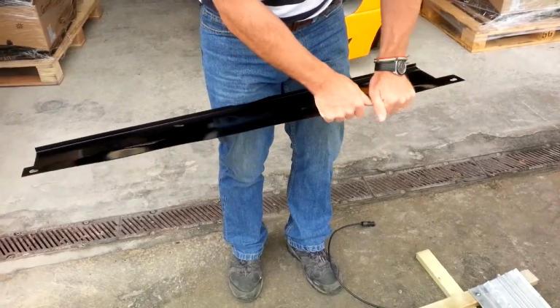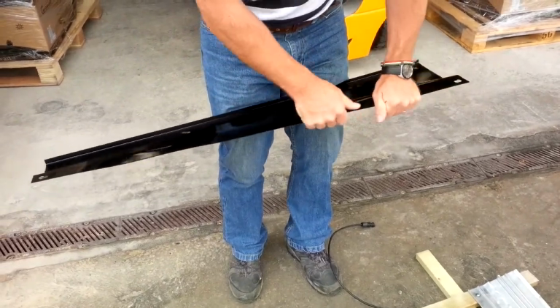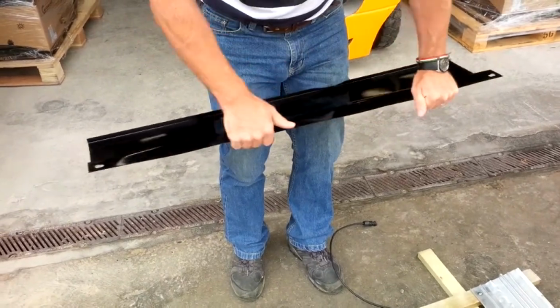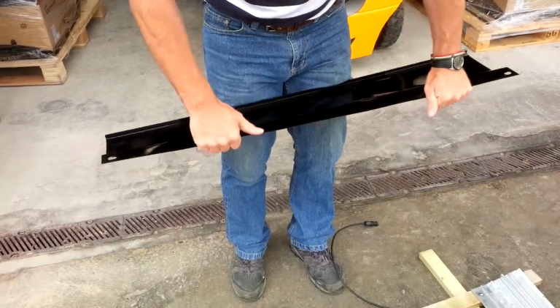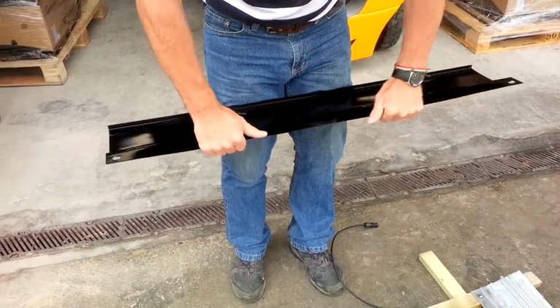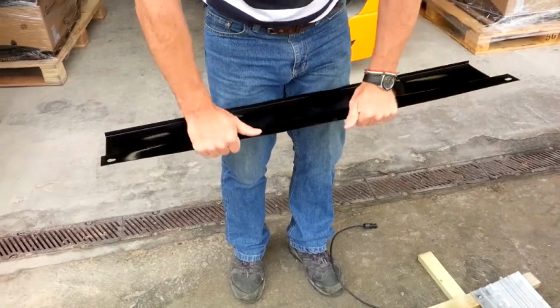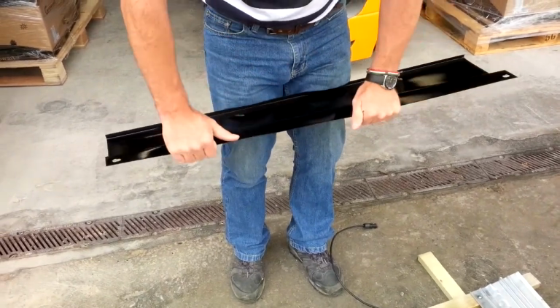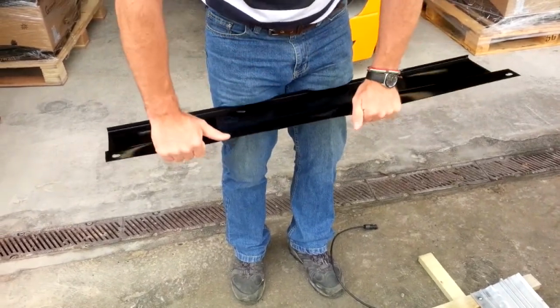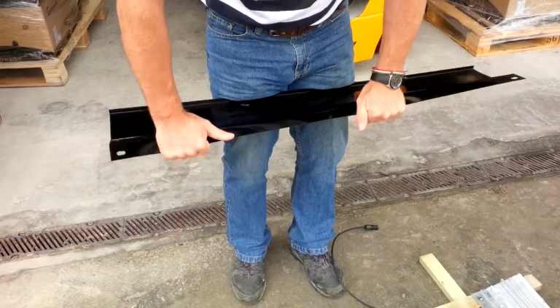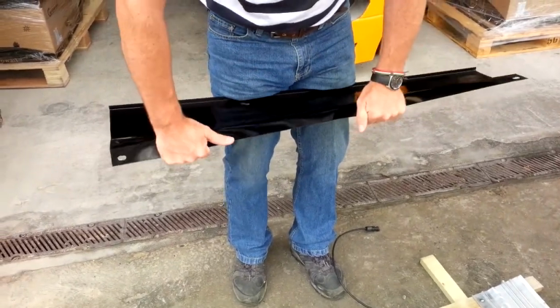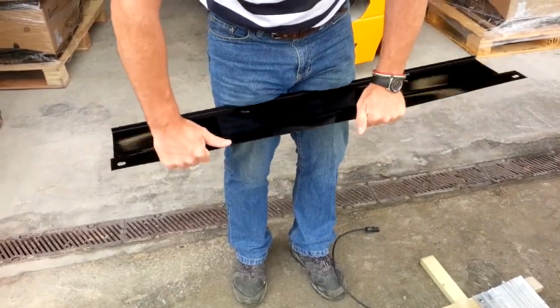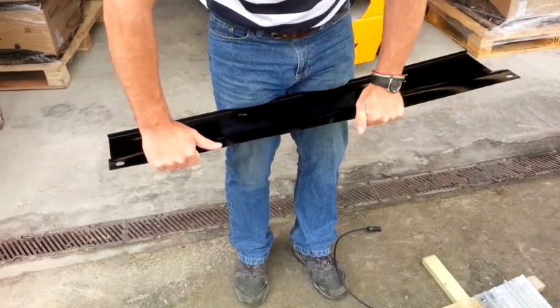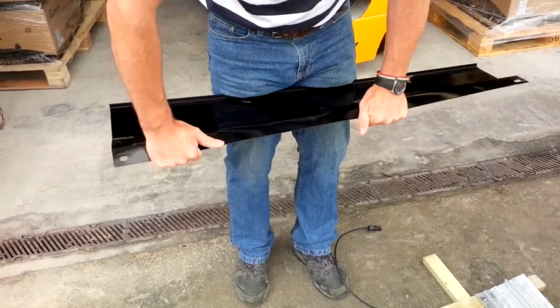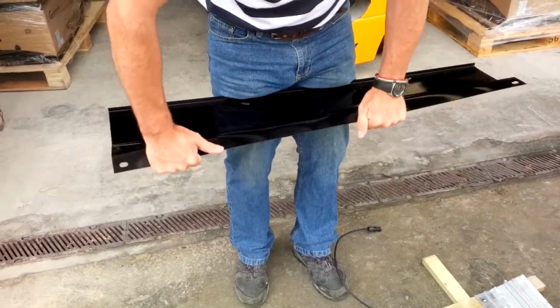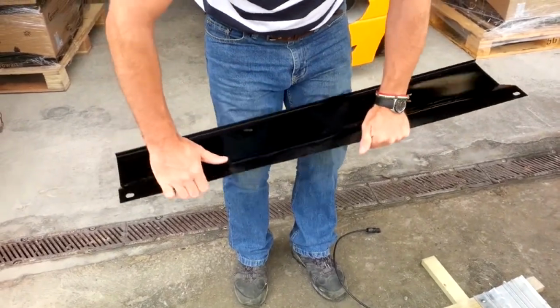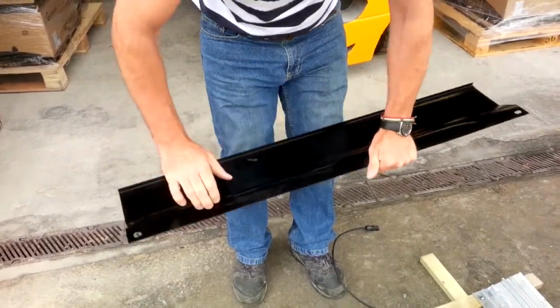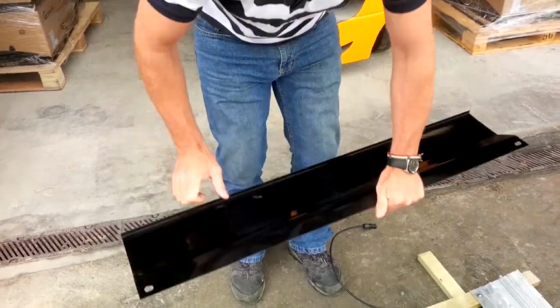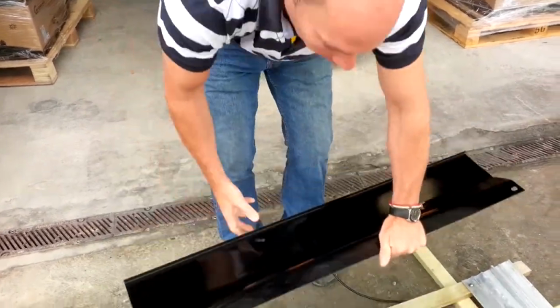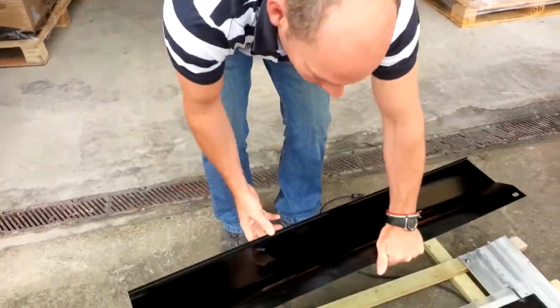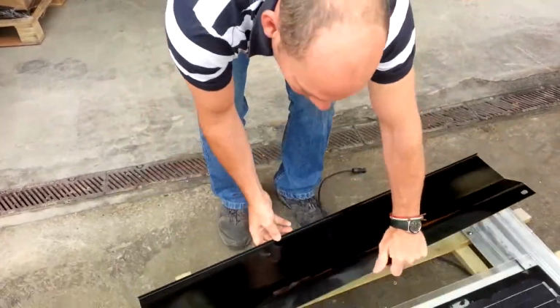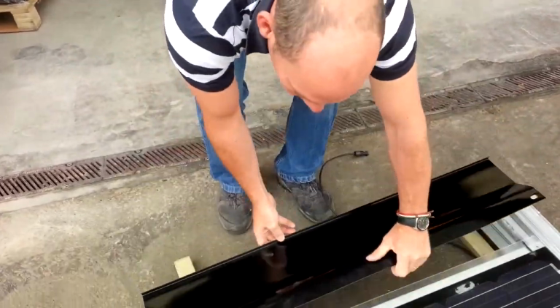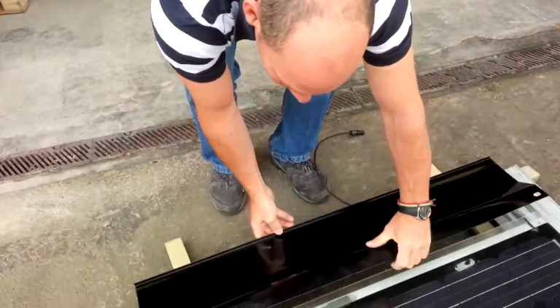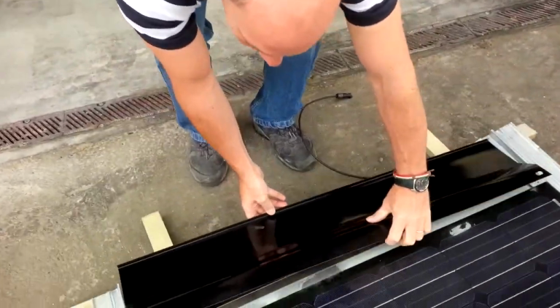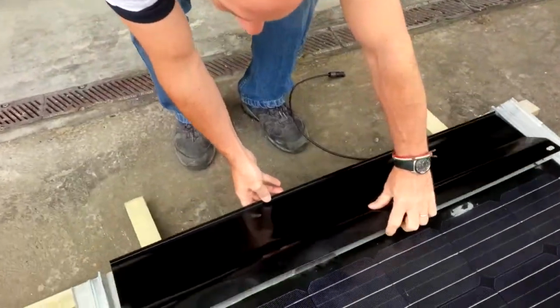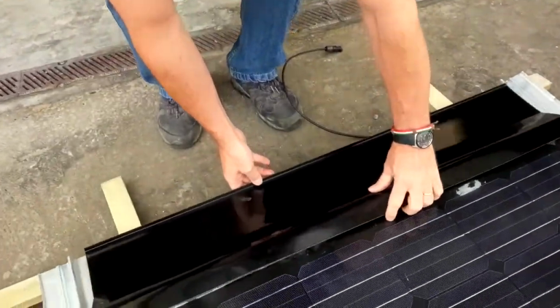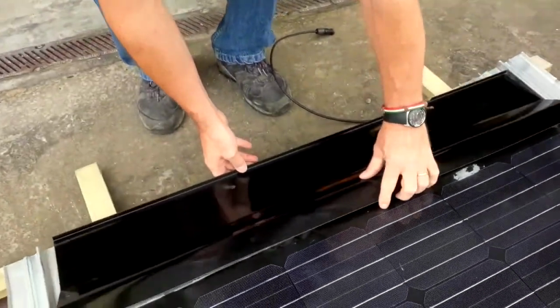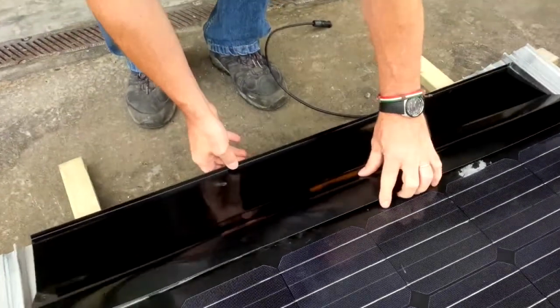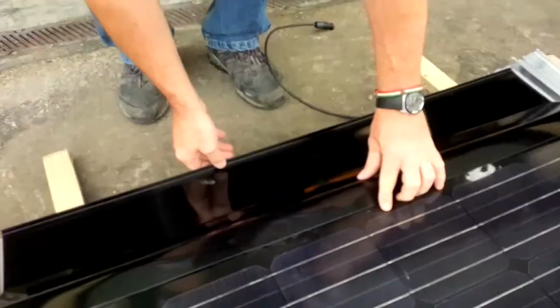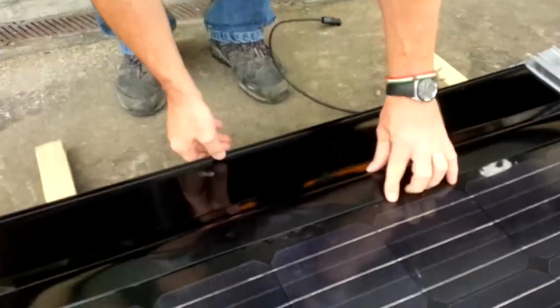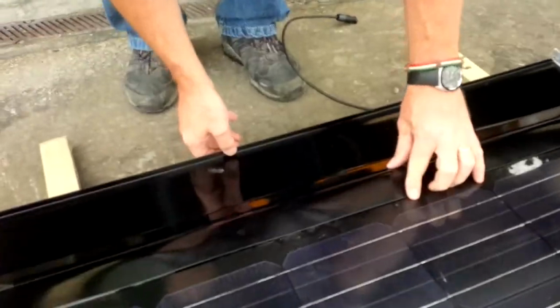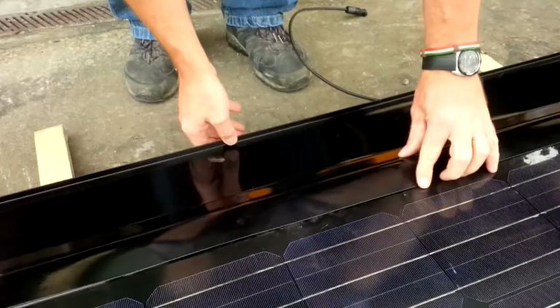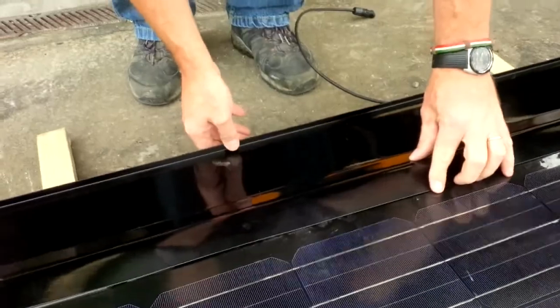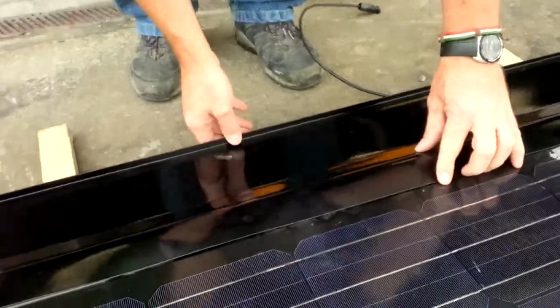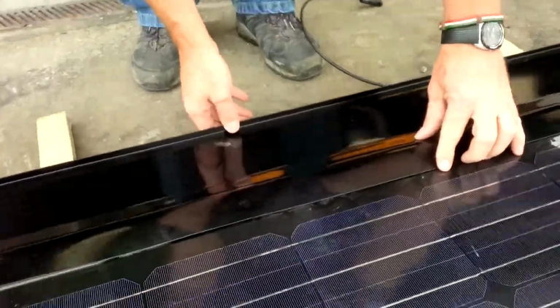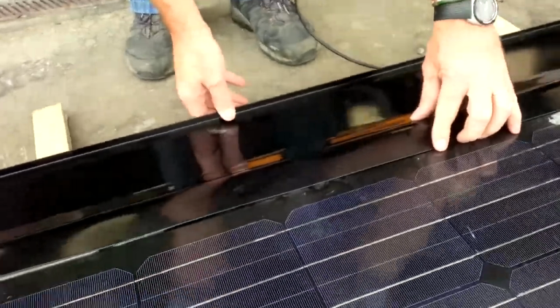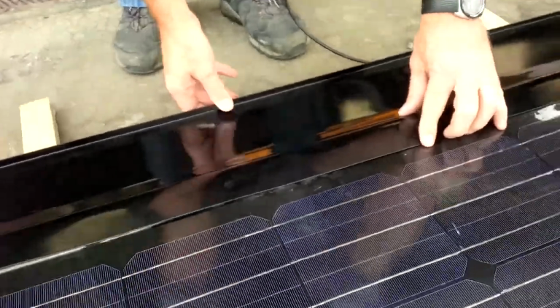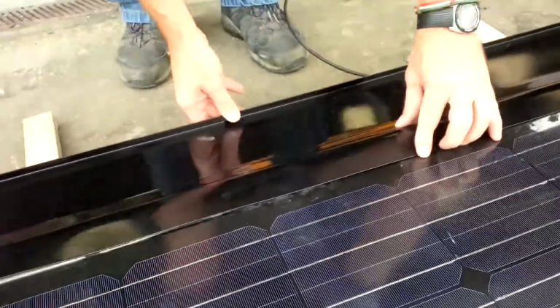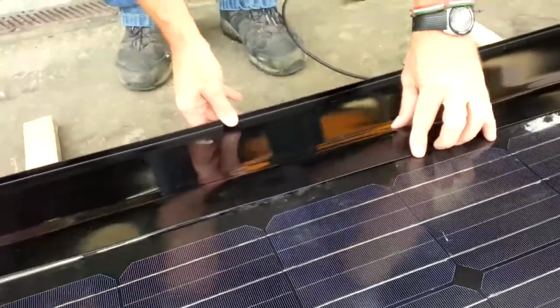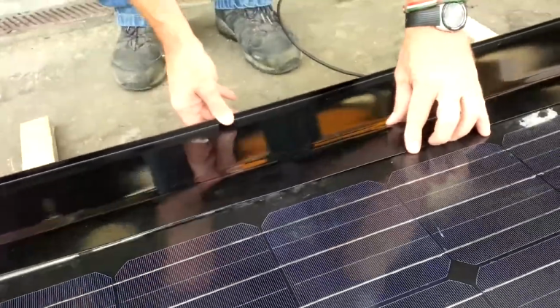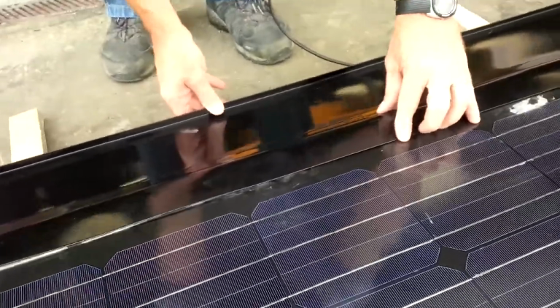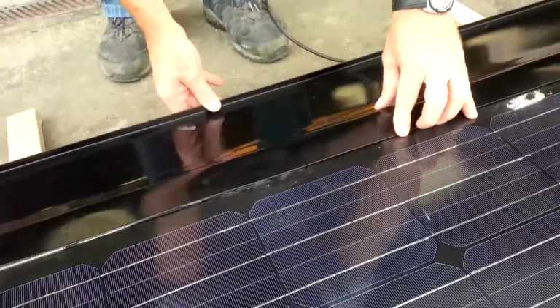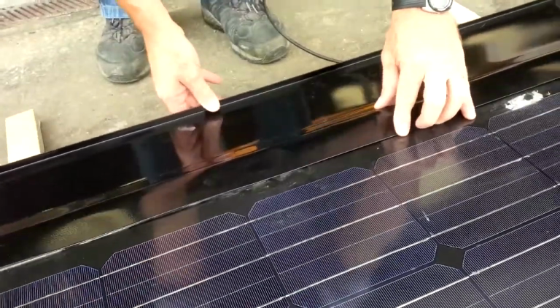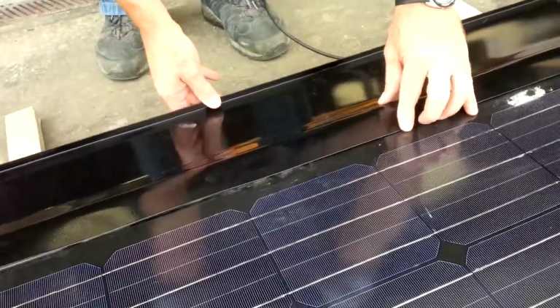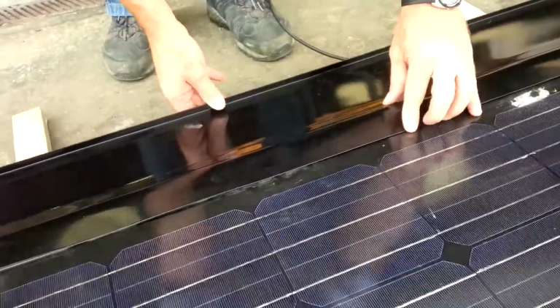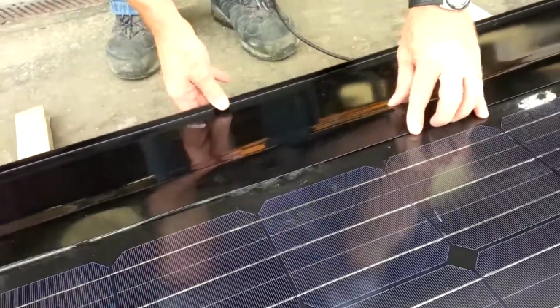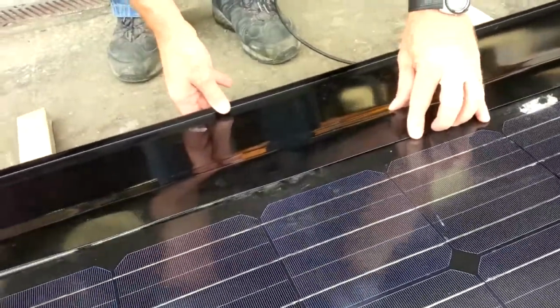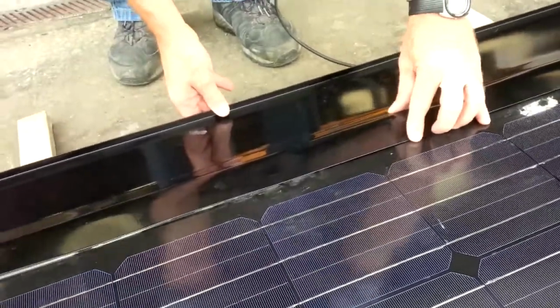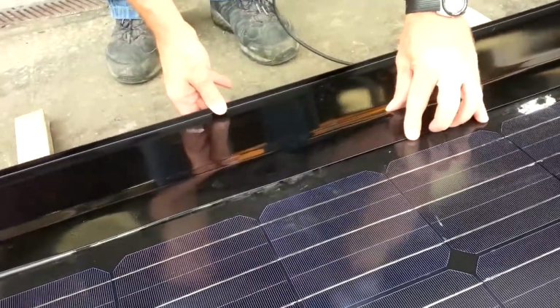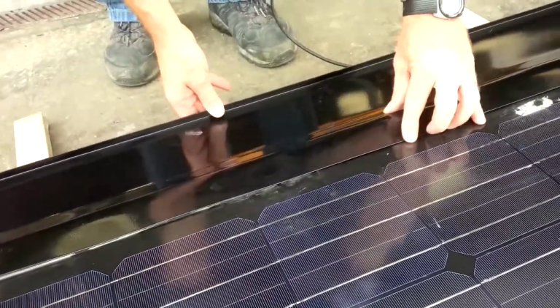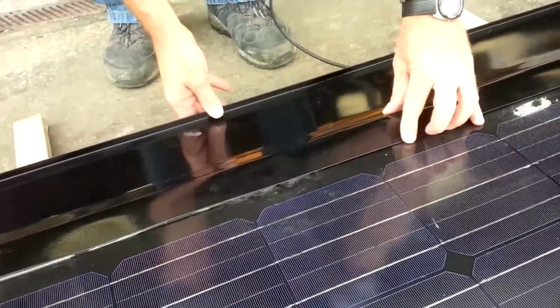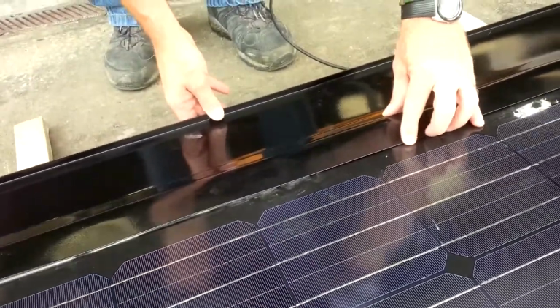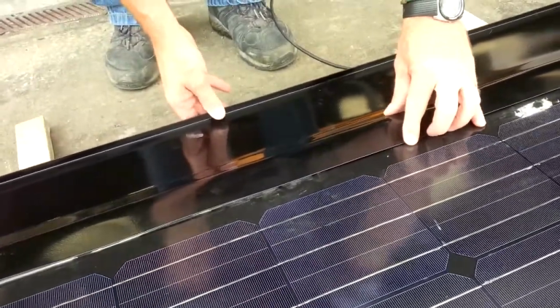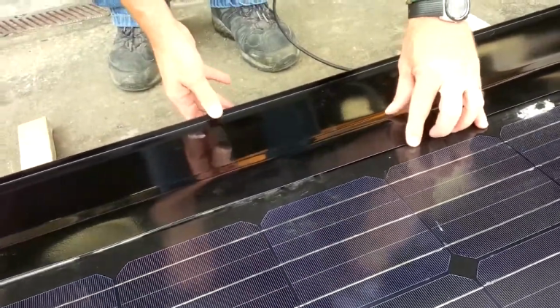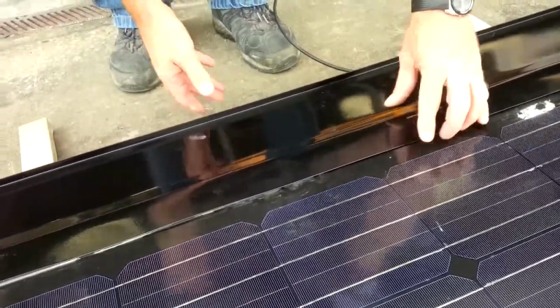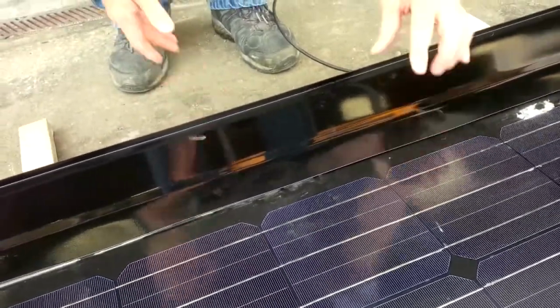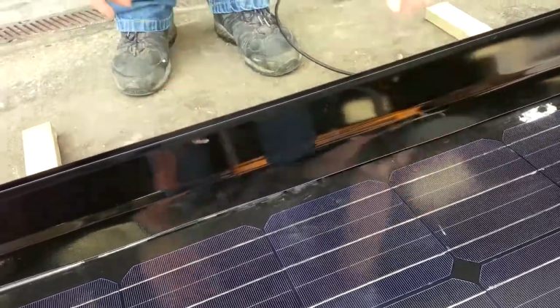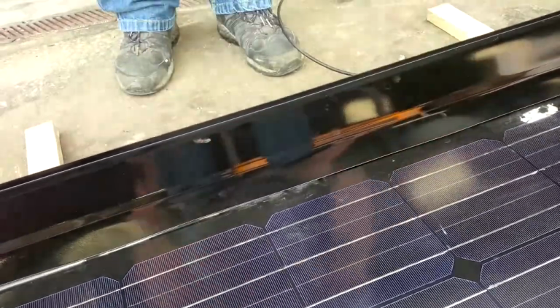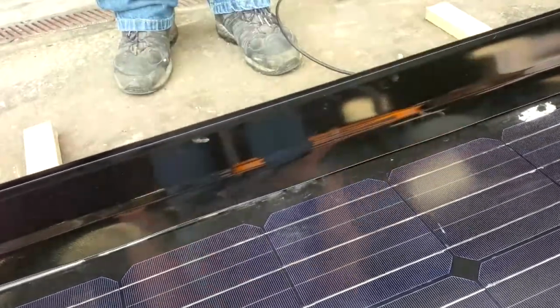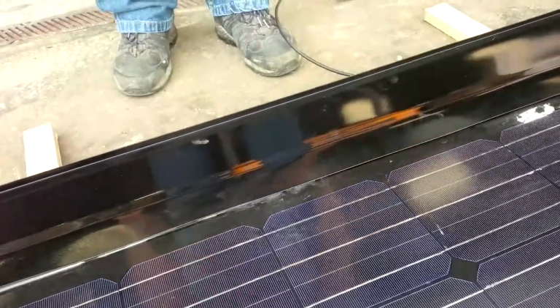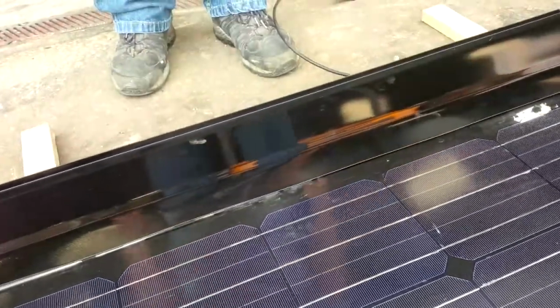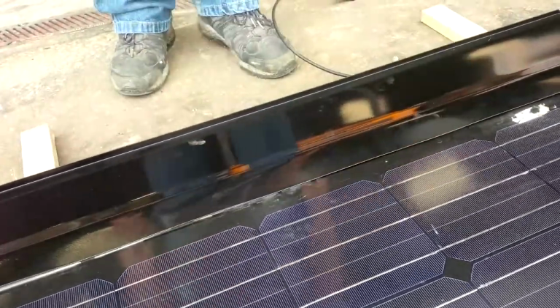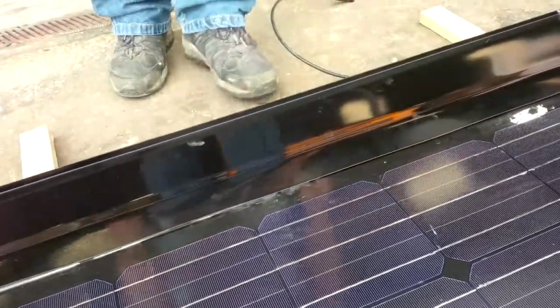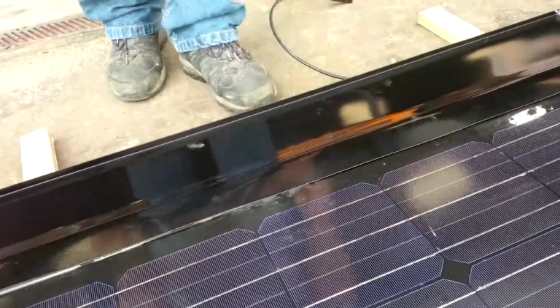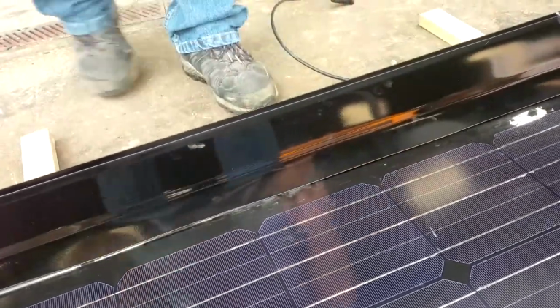I'm going to do this without any tape. So now, that's absolutely down at the back.